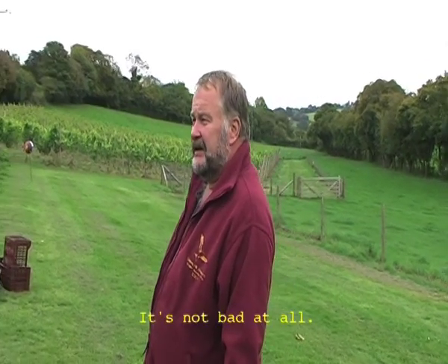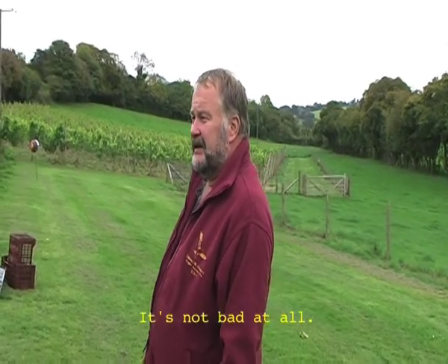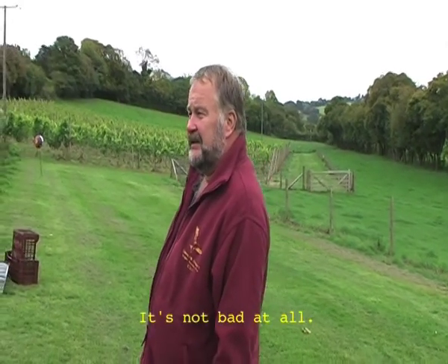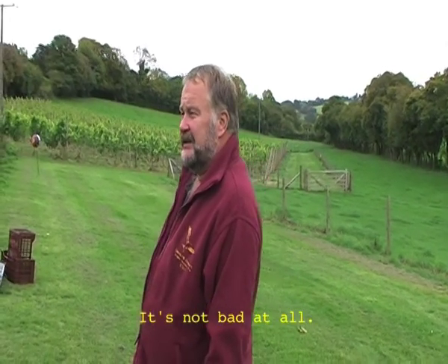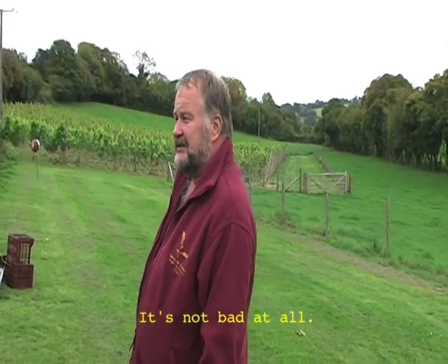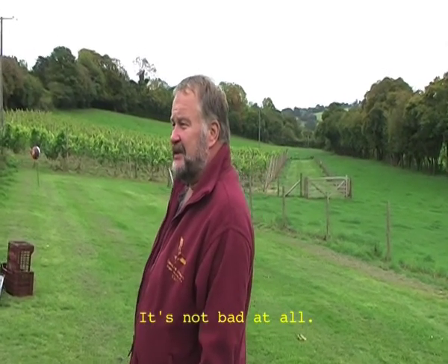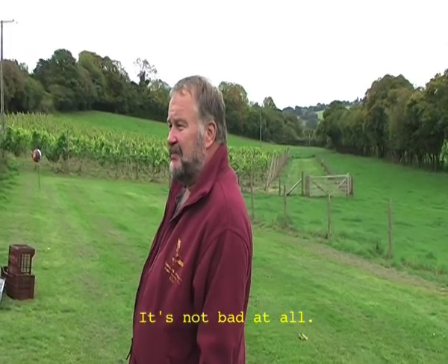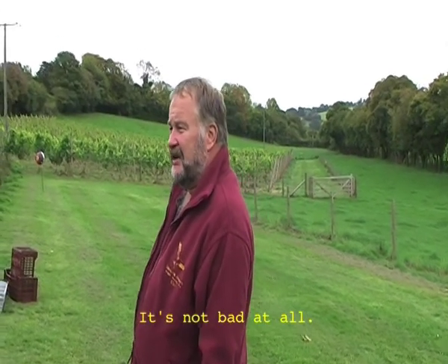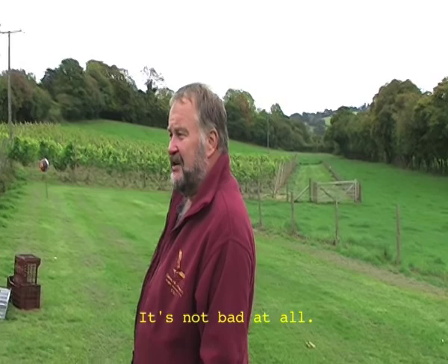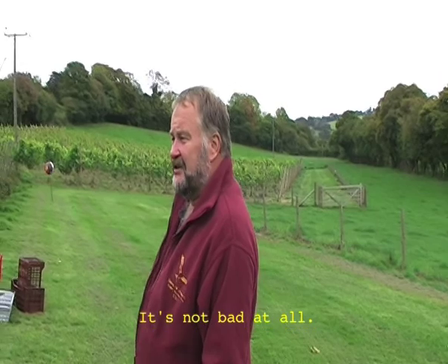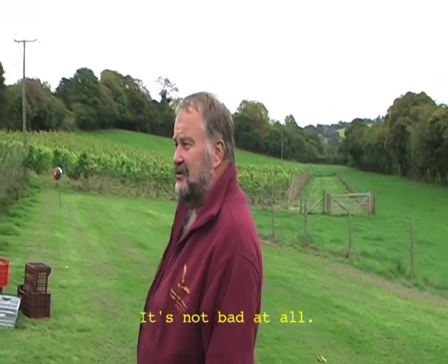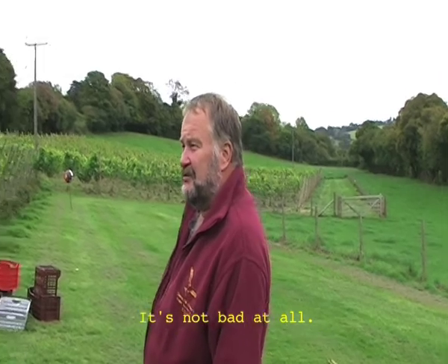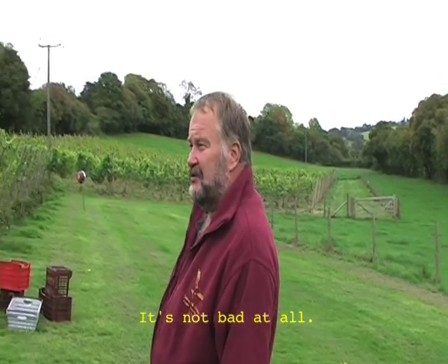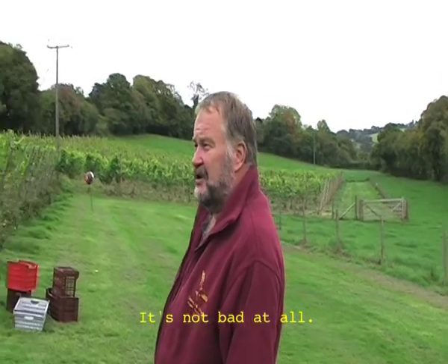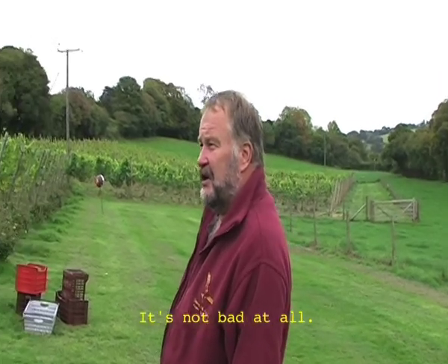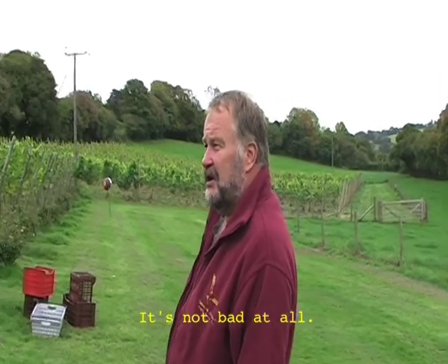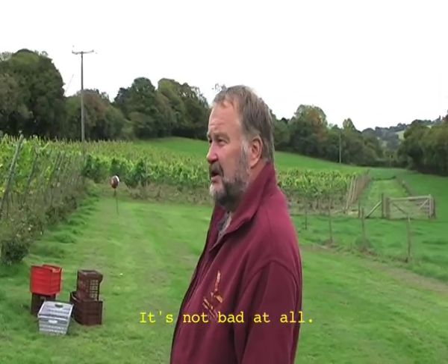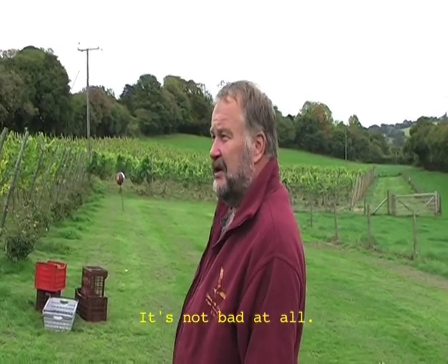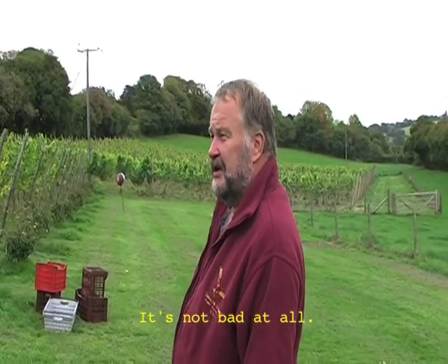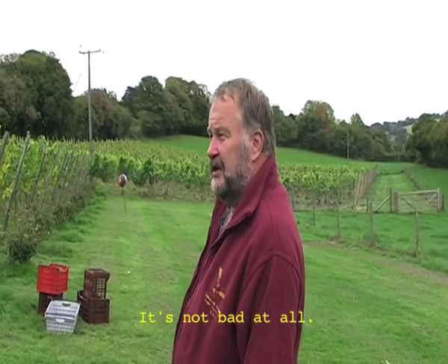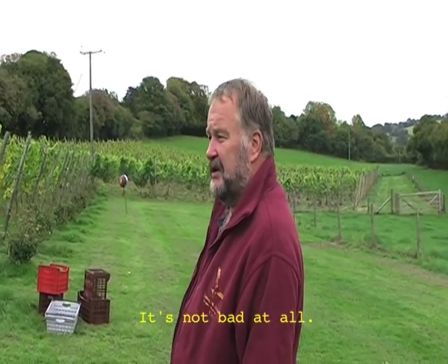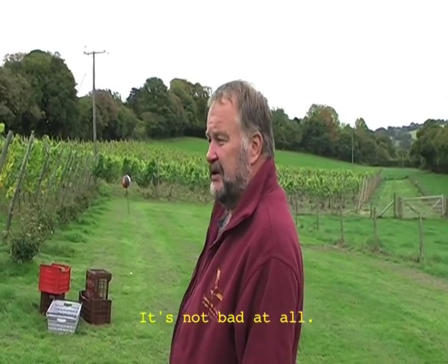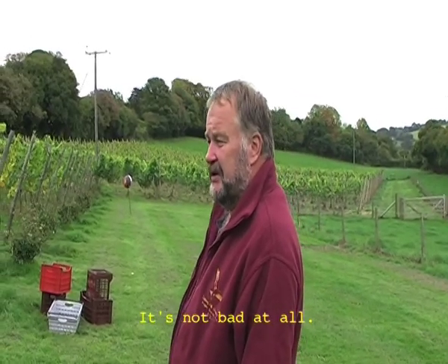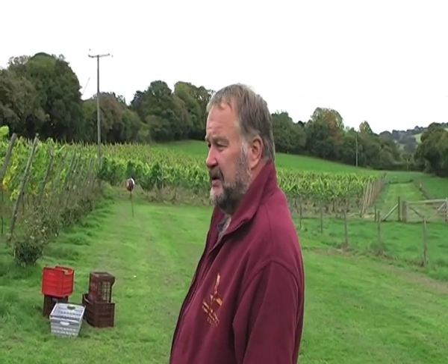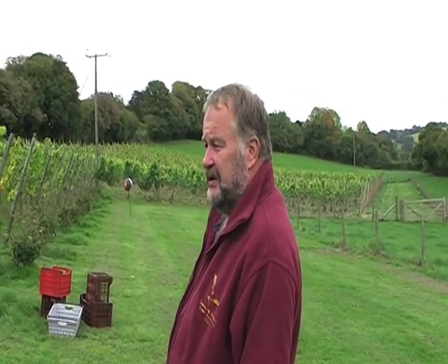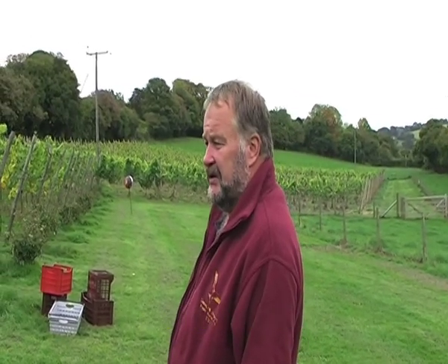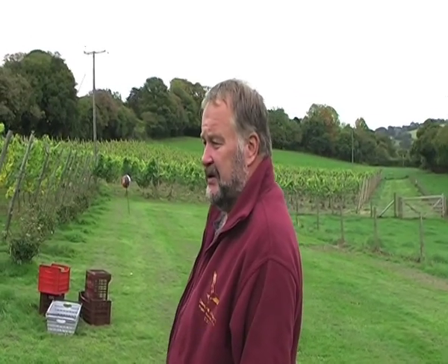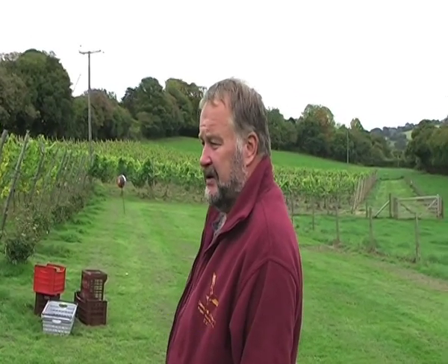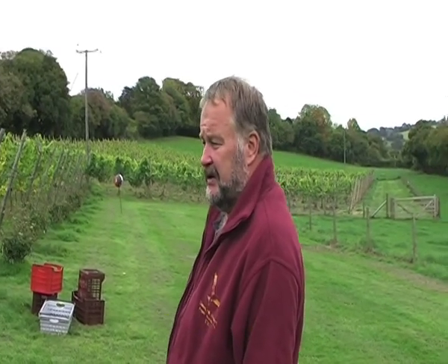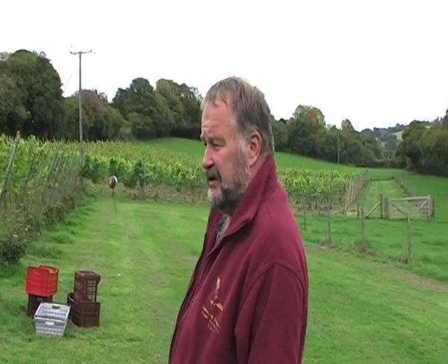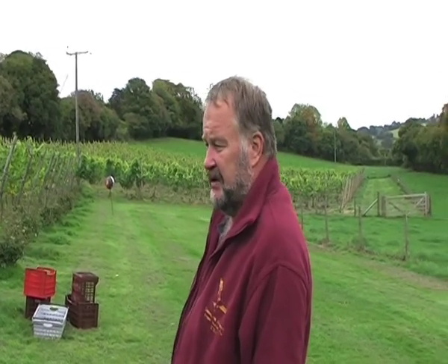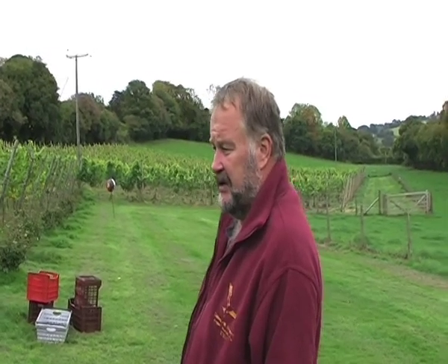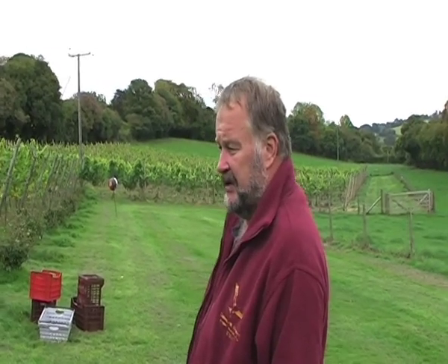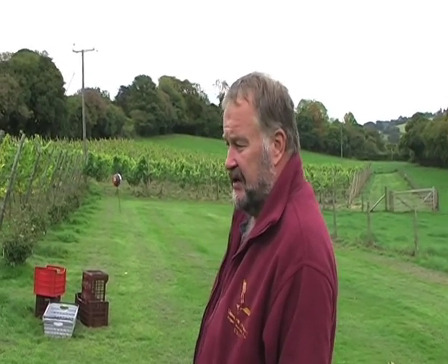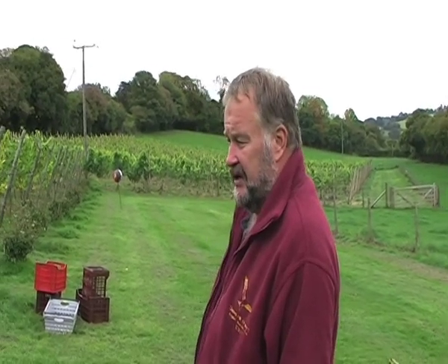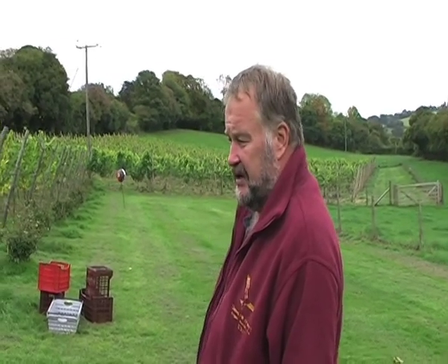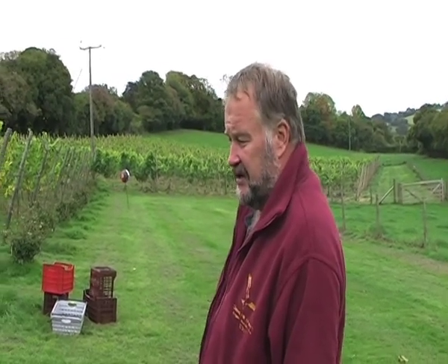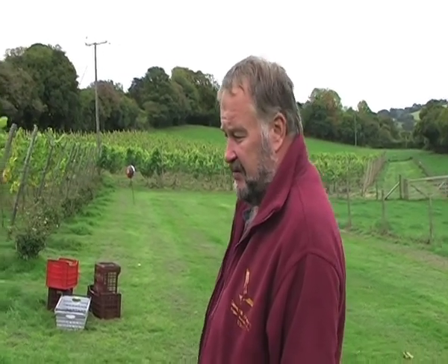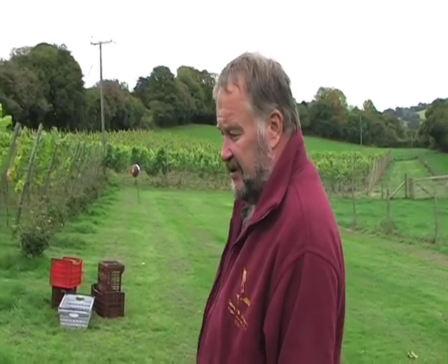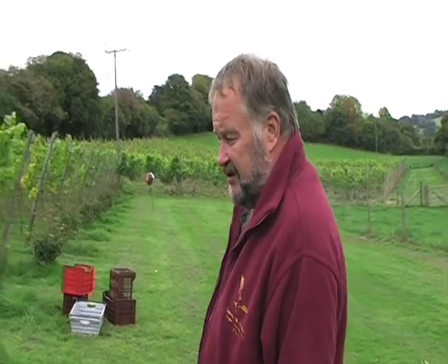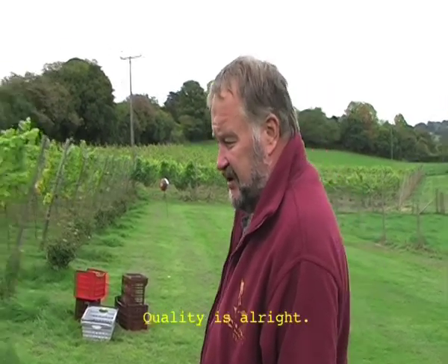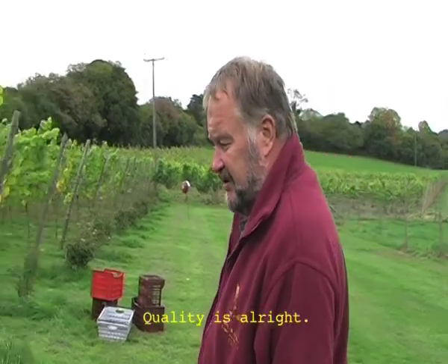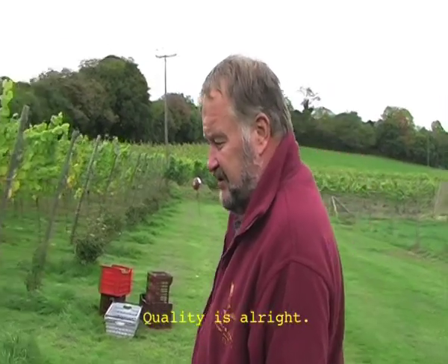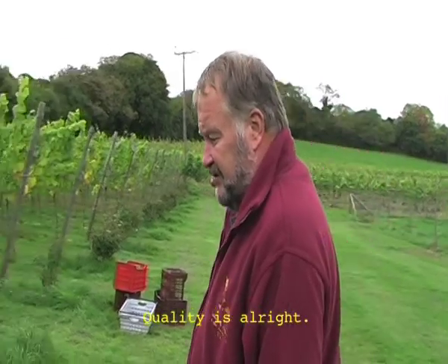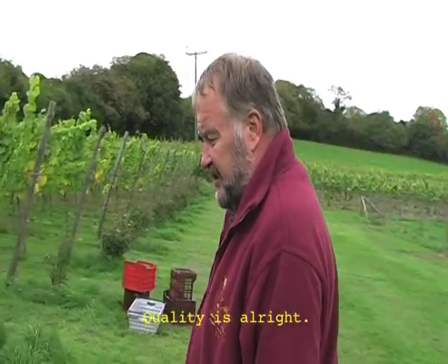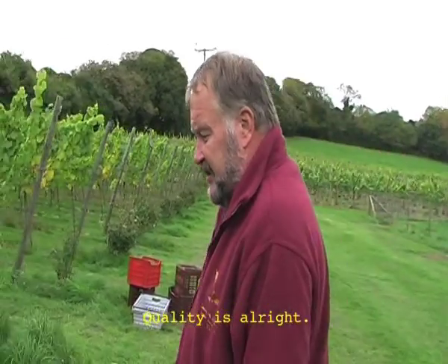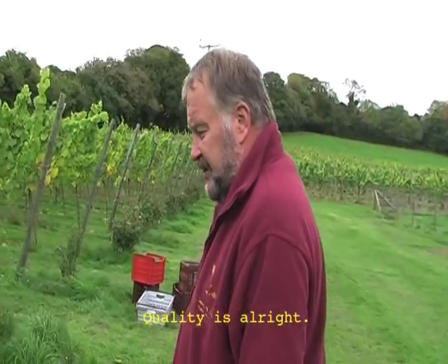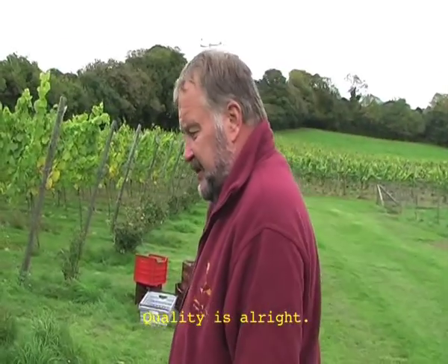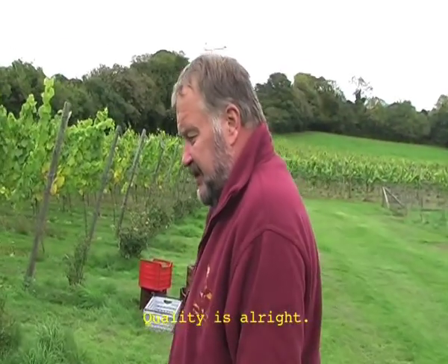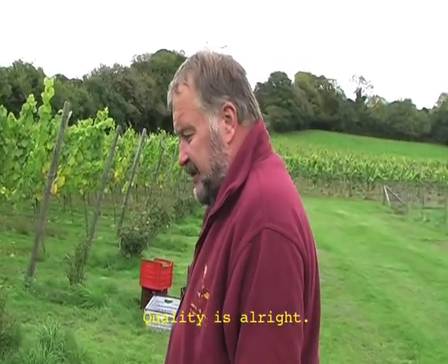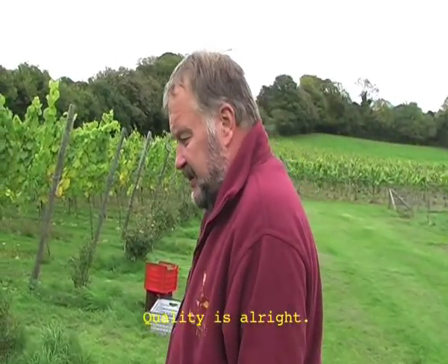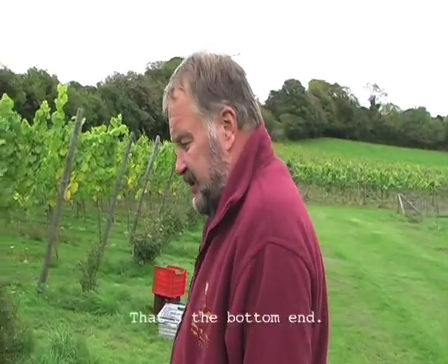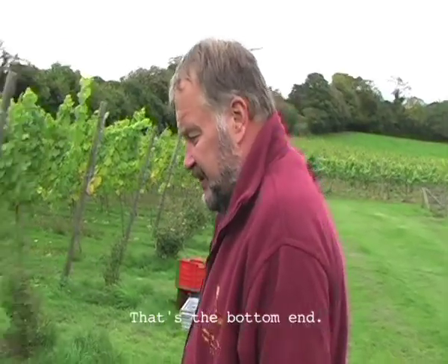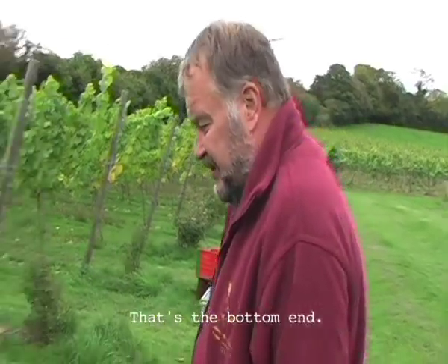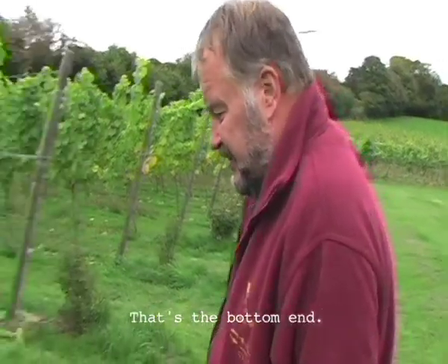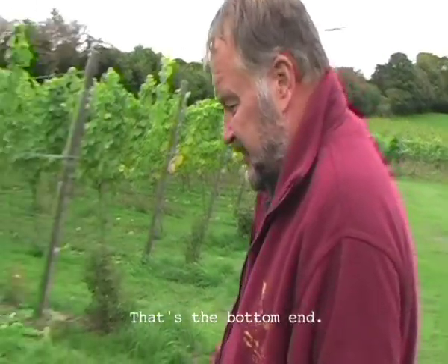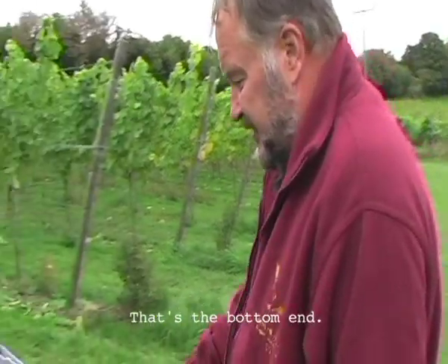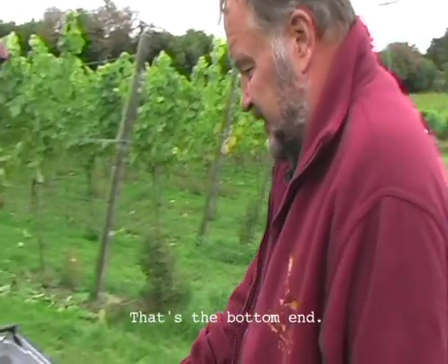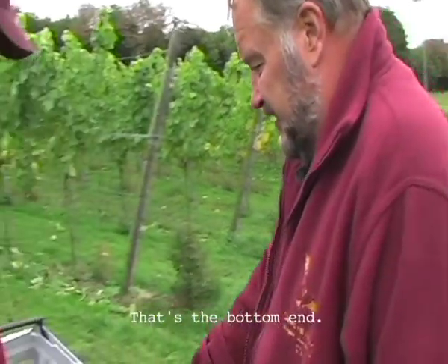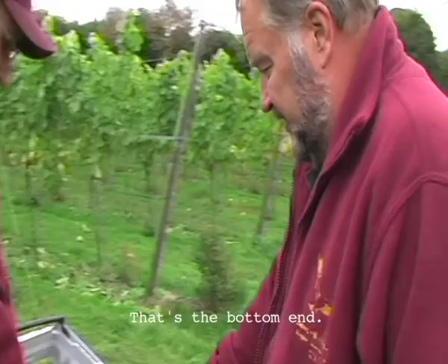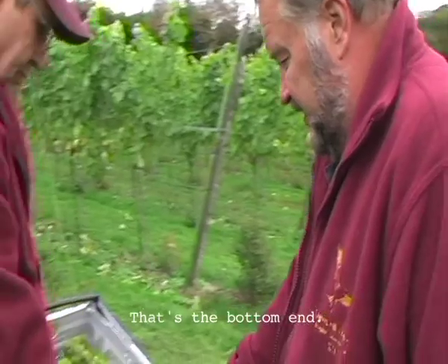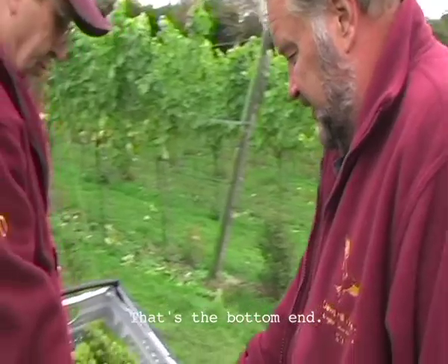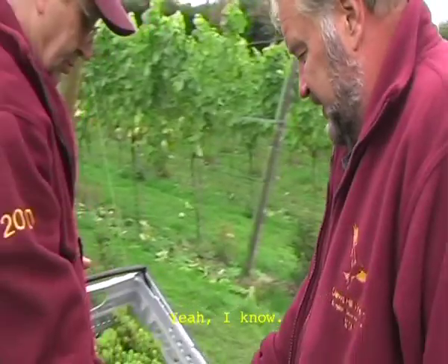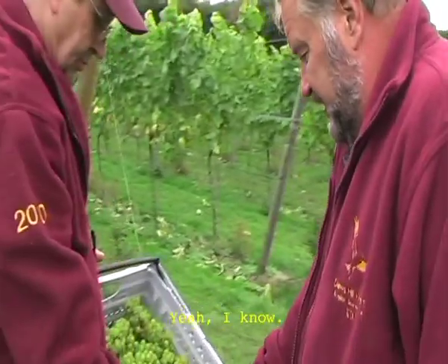It is not bad at all. Quality is alright — that's the bottom end.